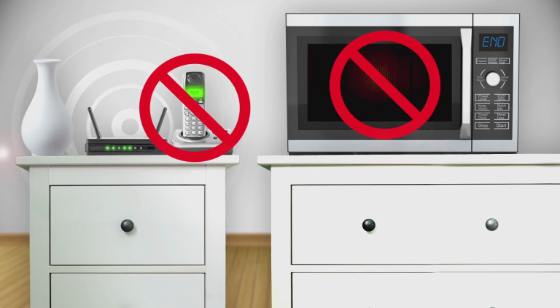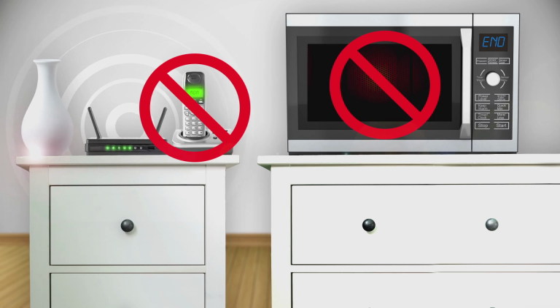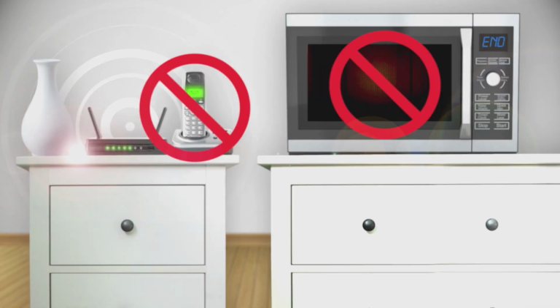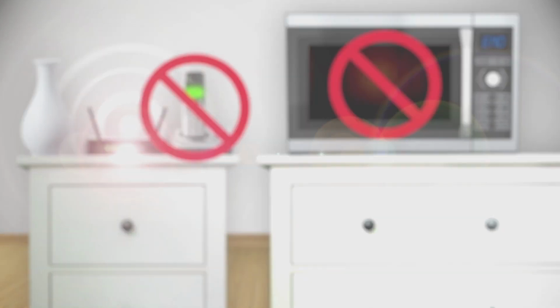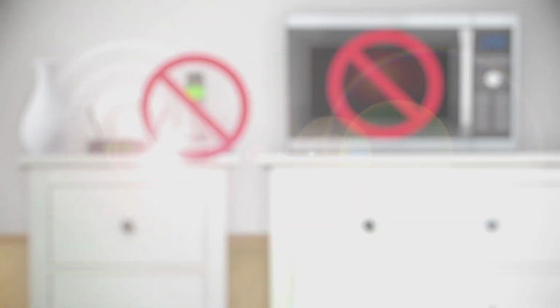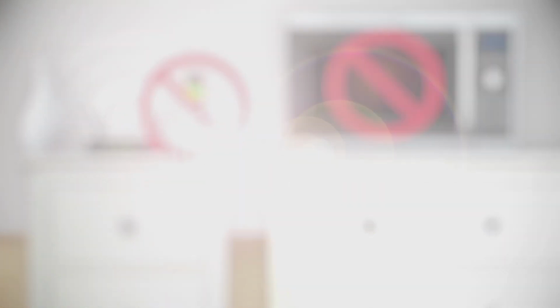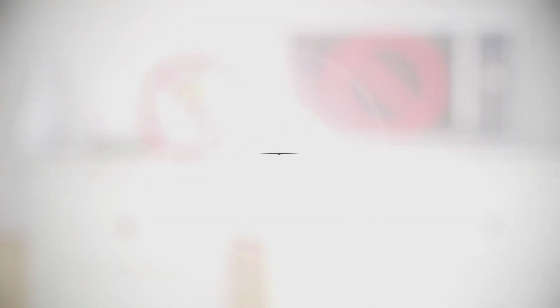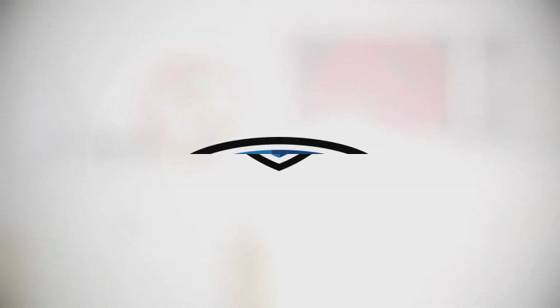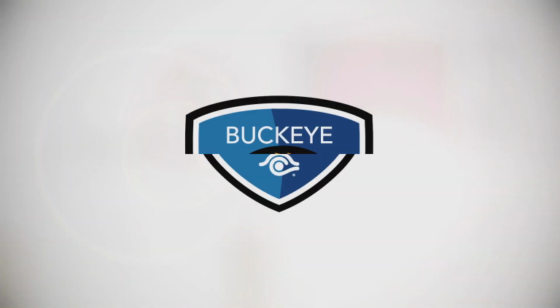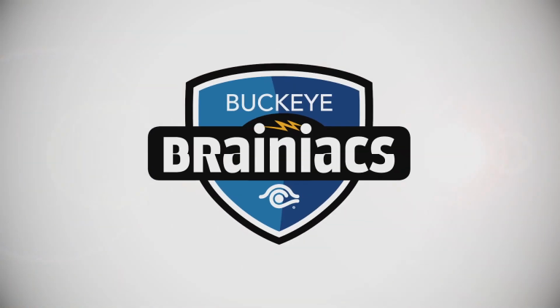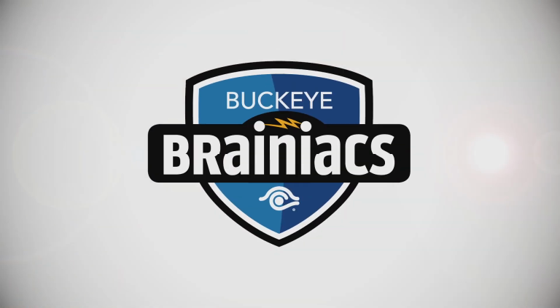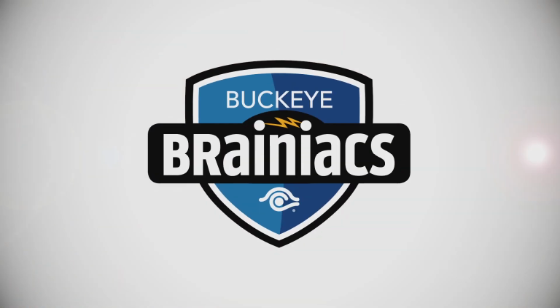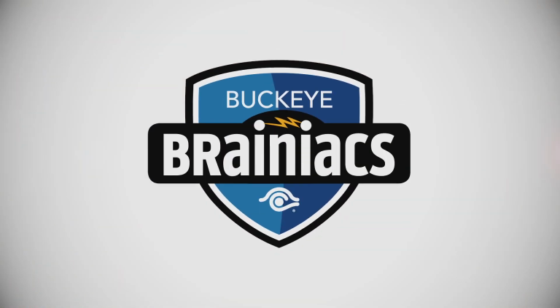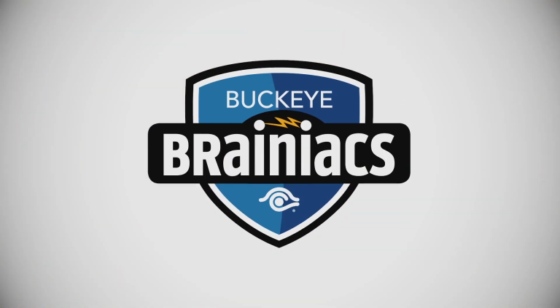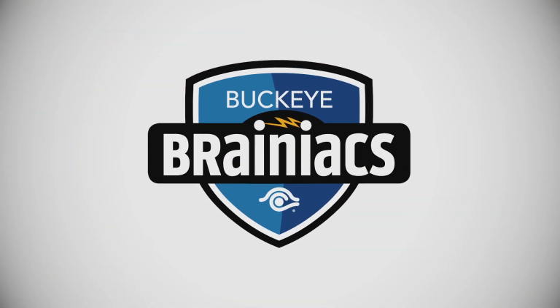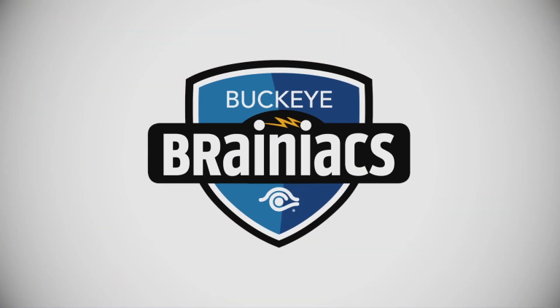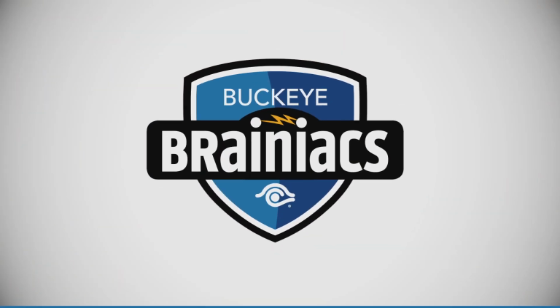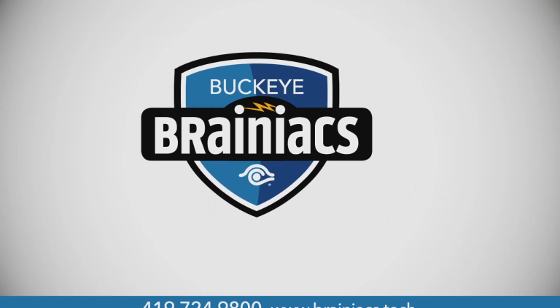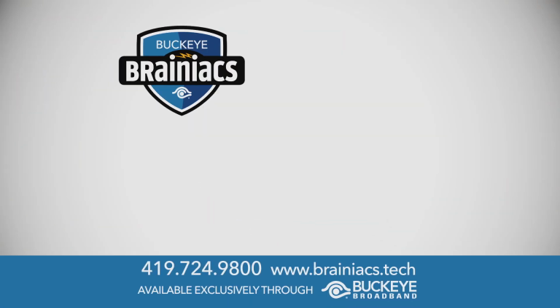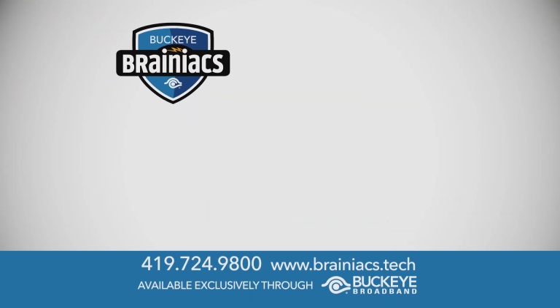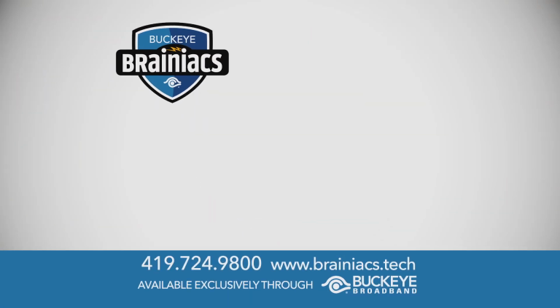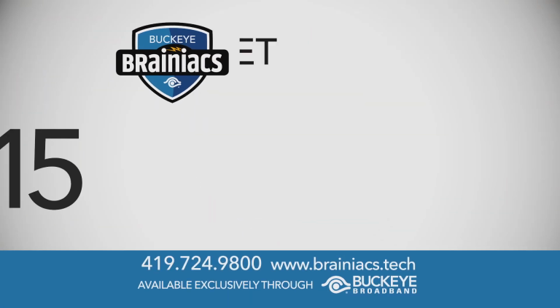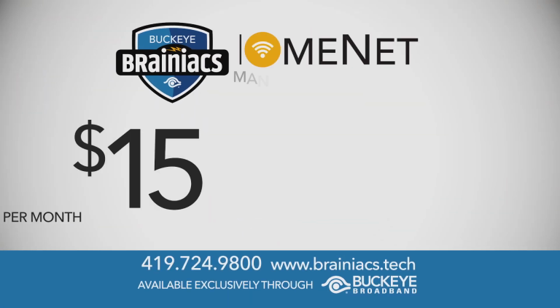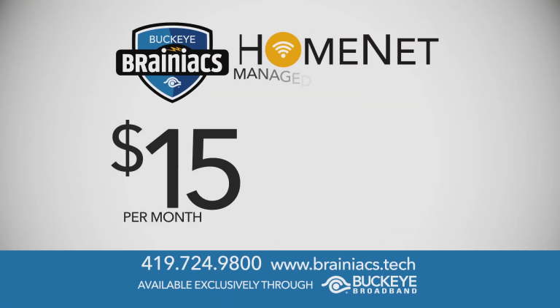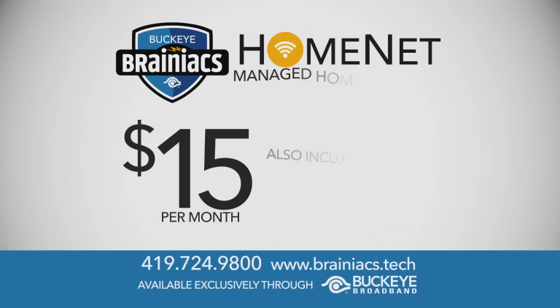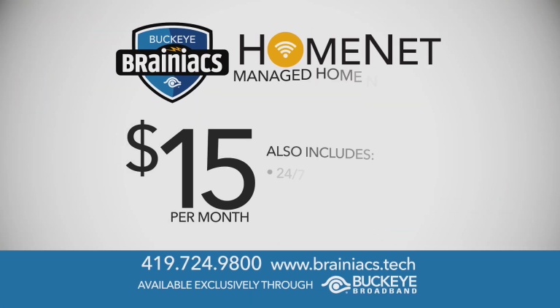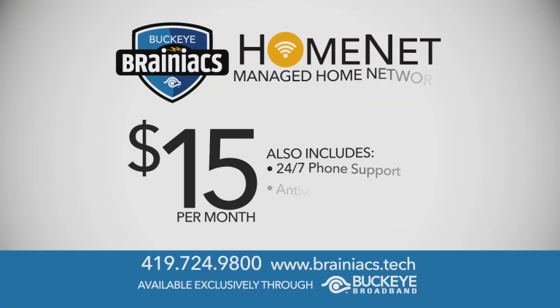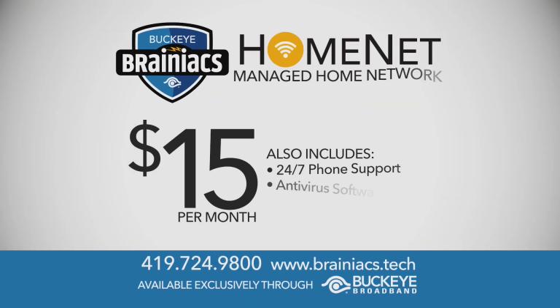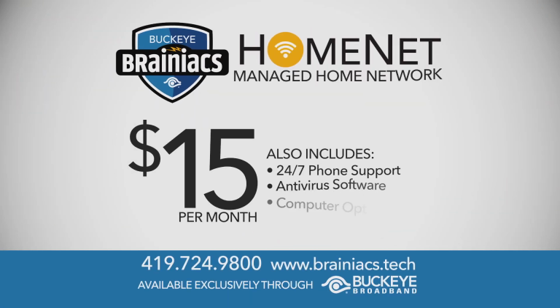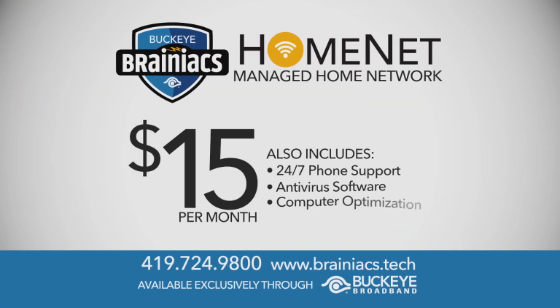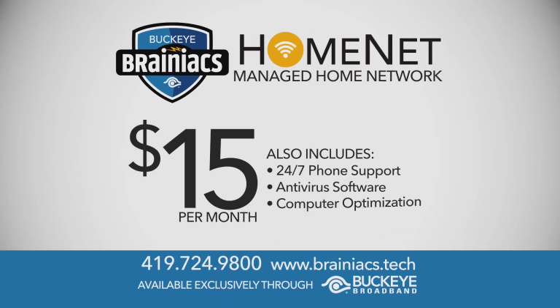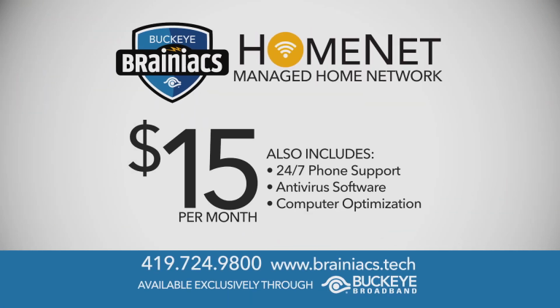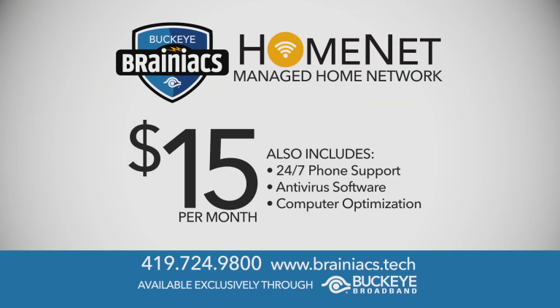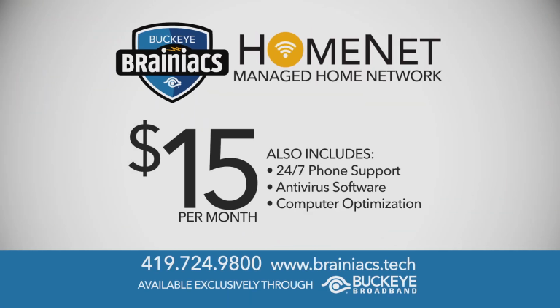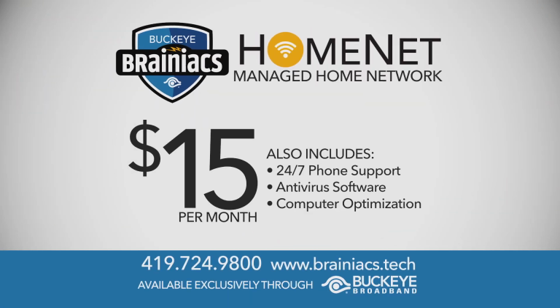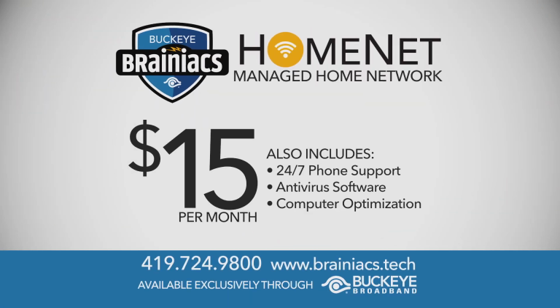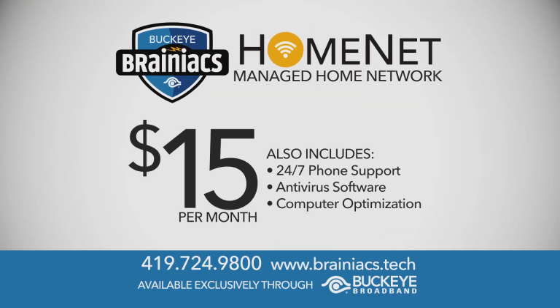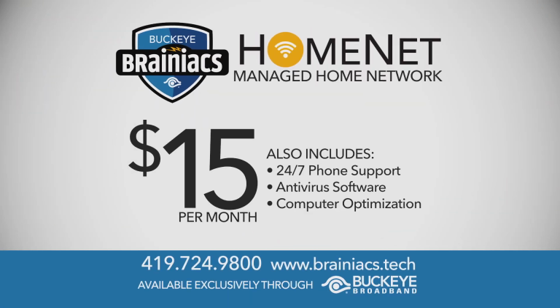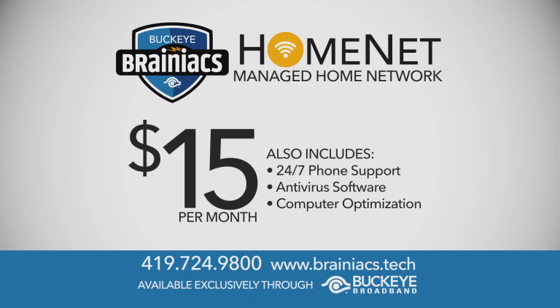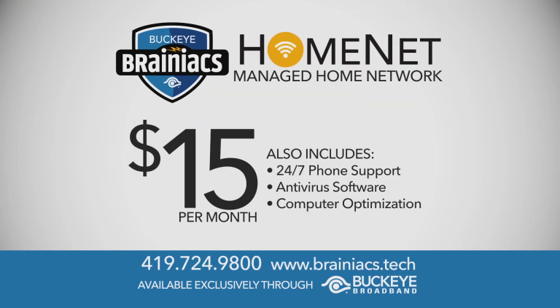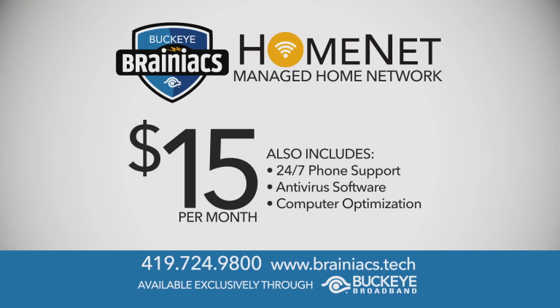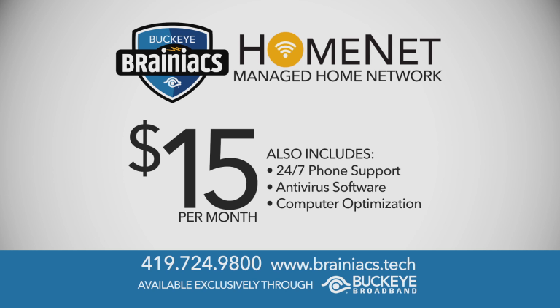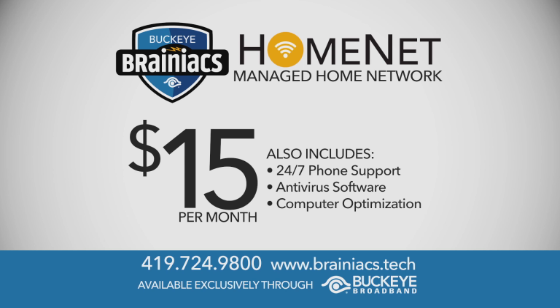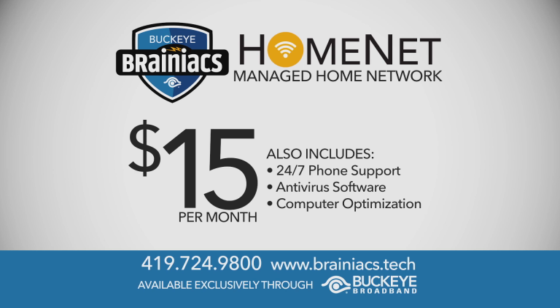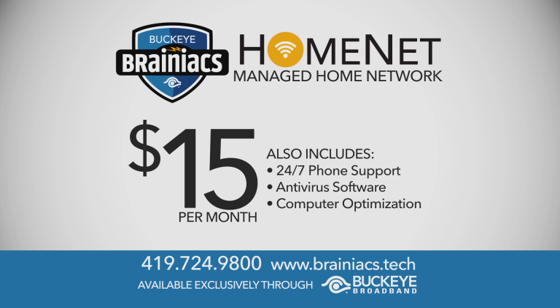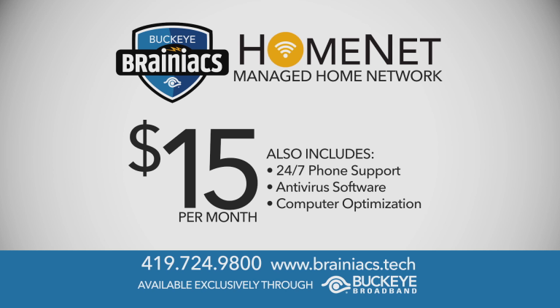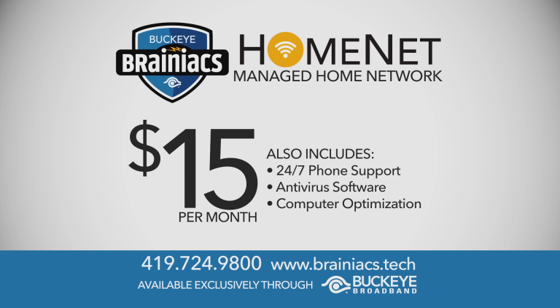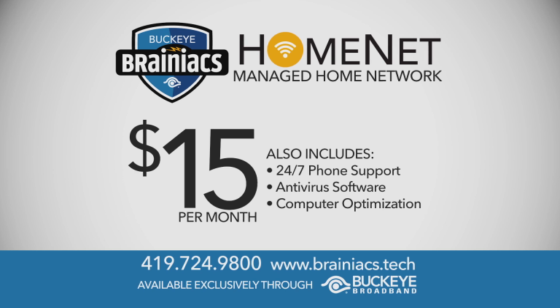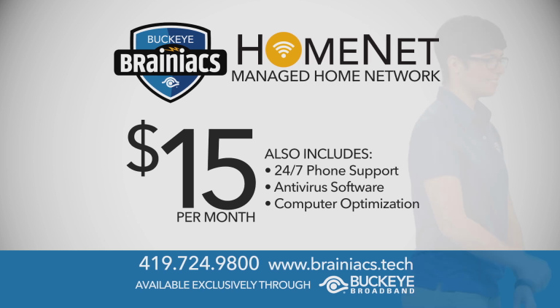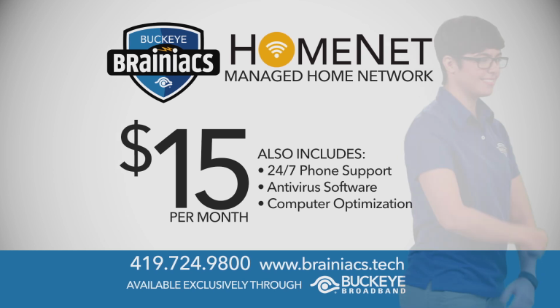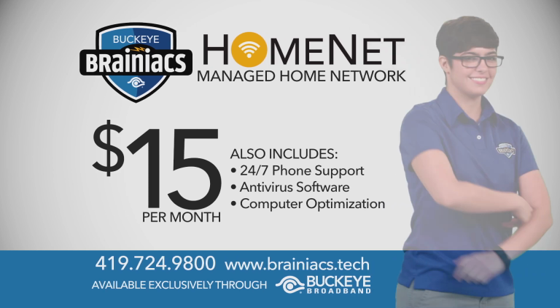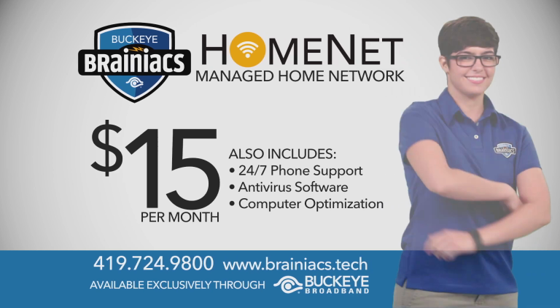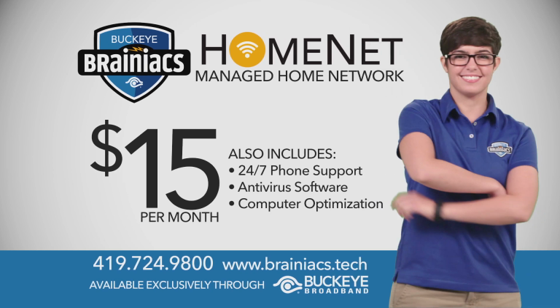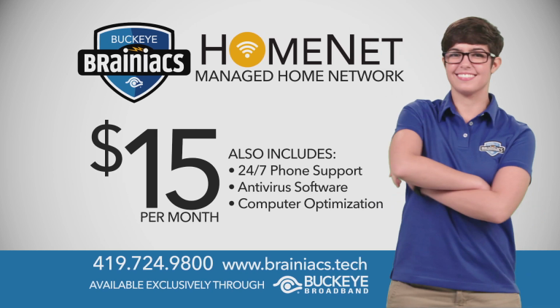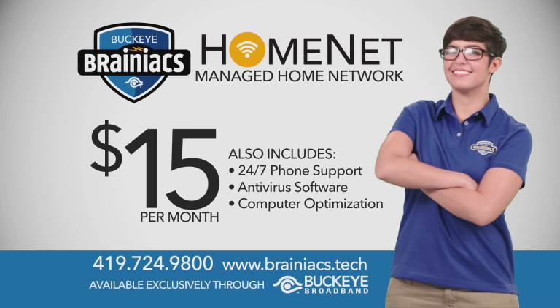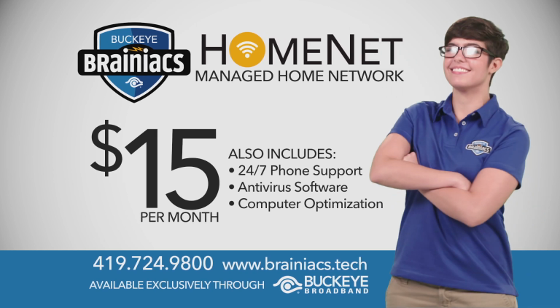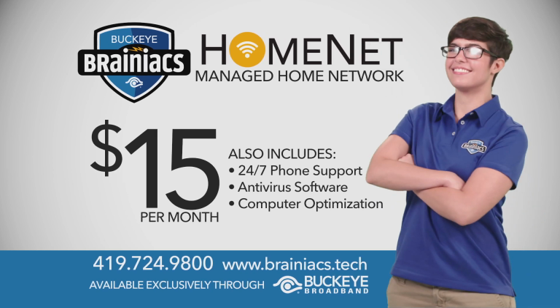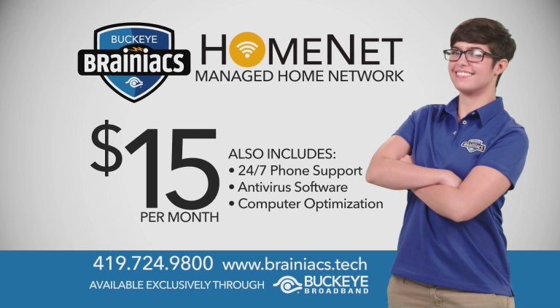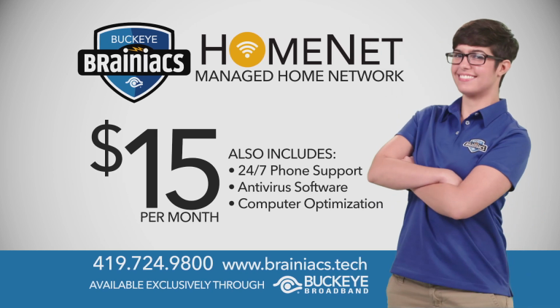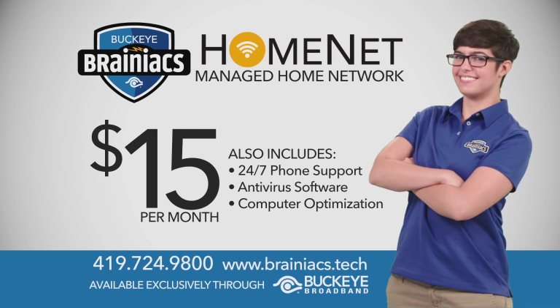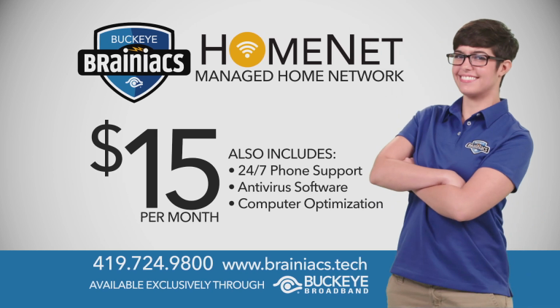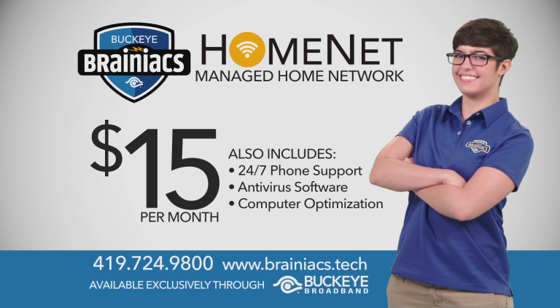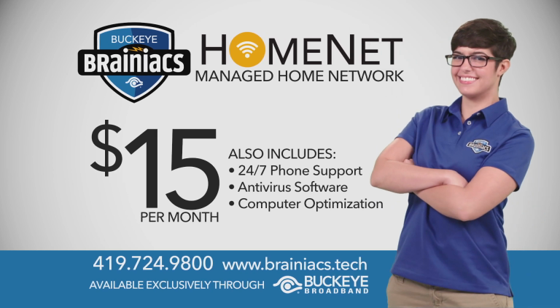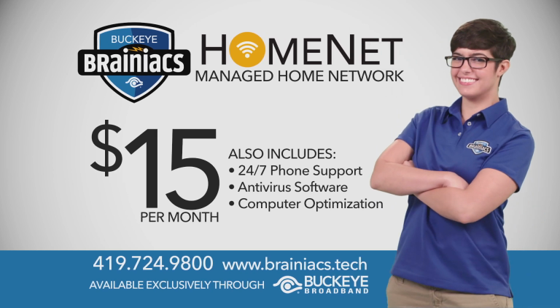Get optimized in-home Wi-Fi with HomeNet from Buckeye Brainiacs starting at $15 per month, exclusively from Buckeye Broadband.